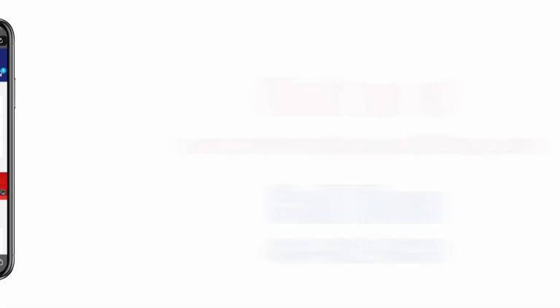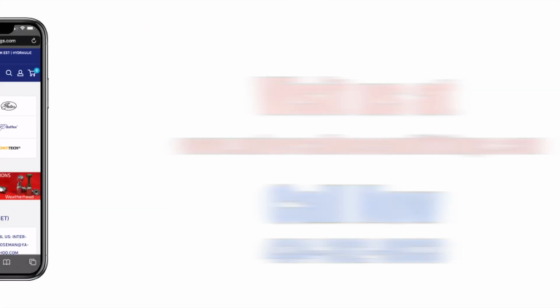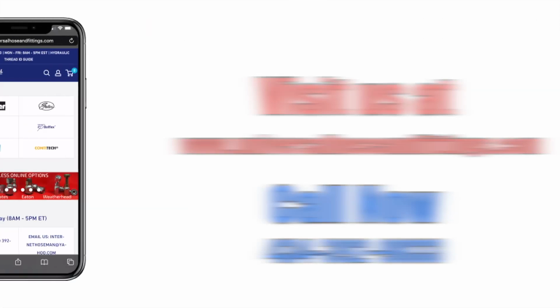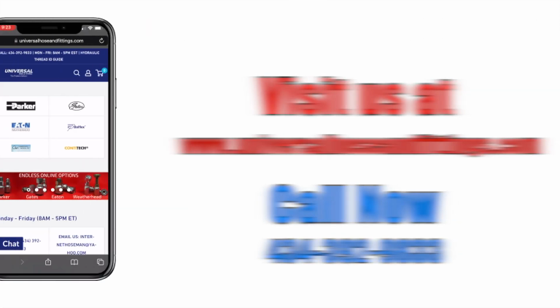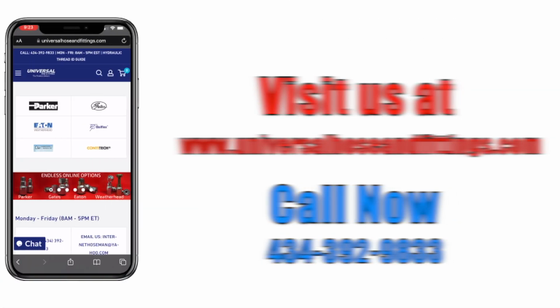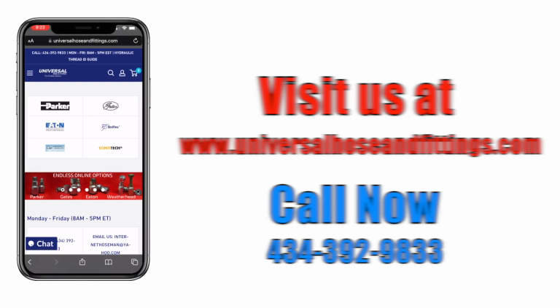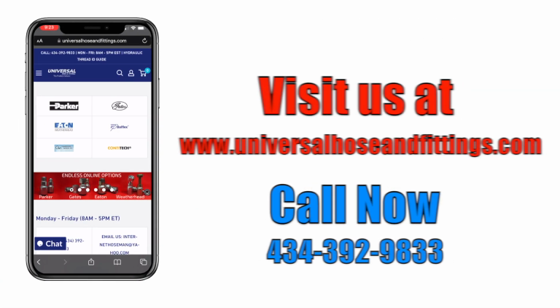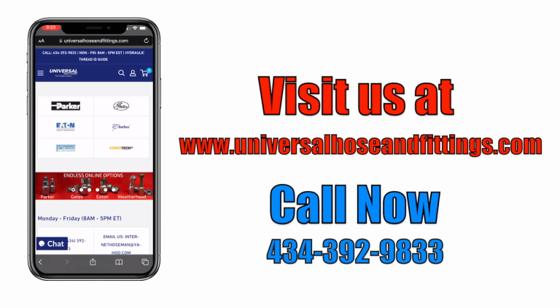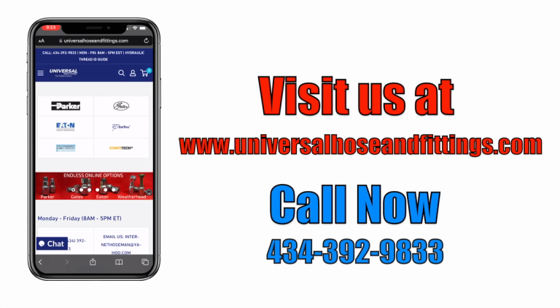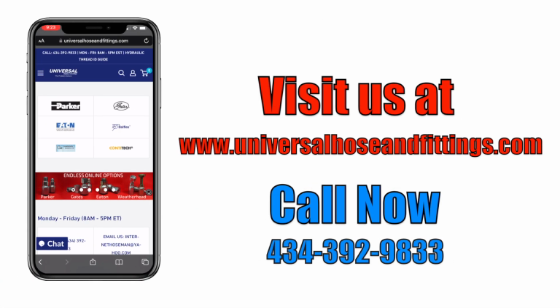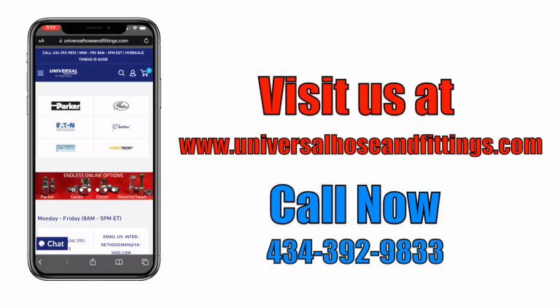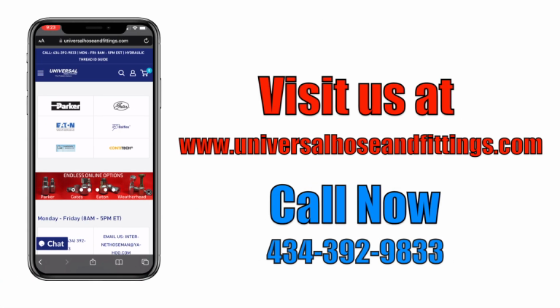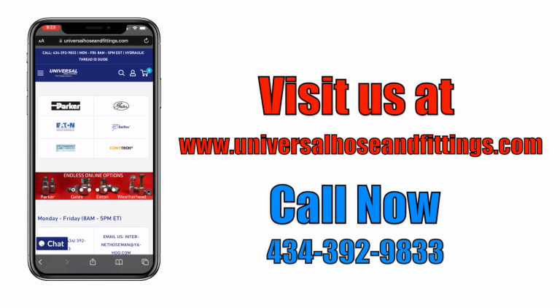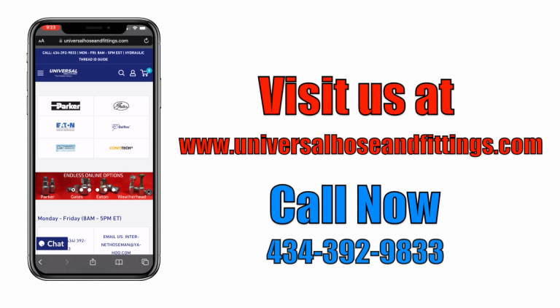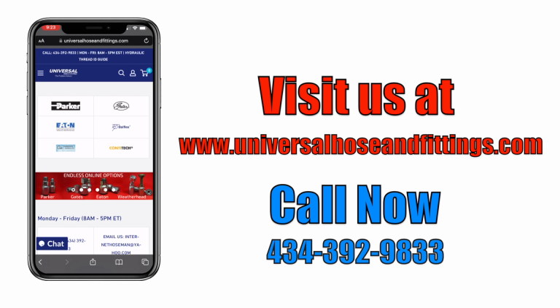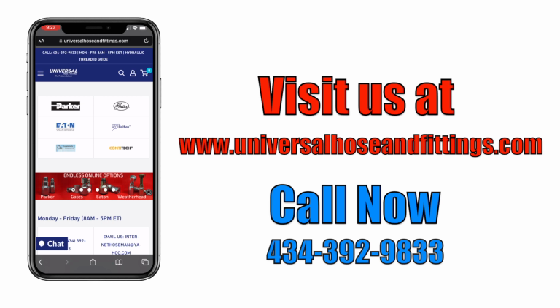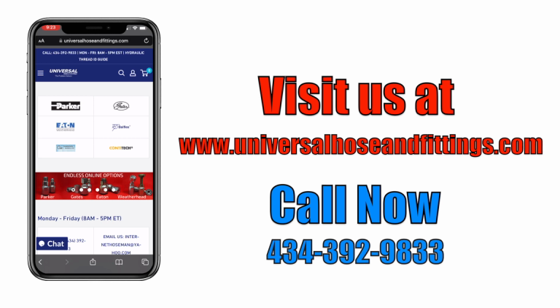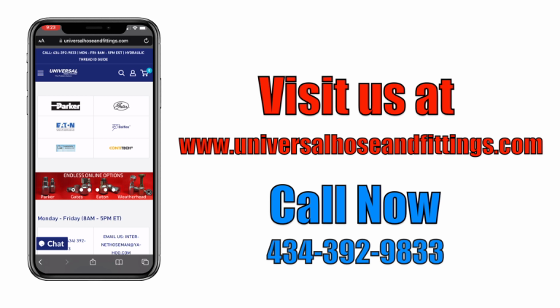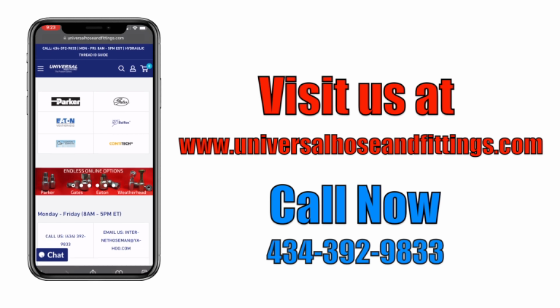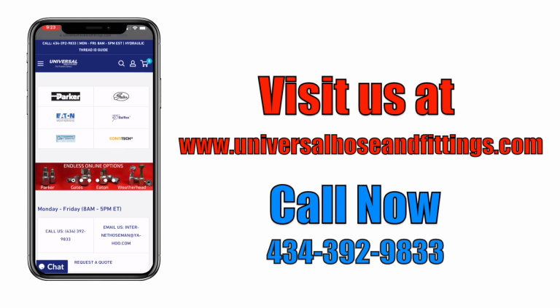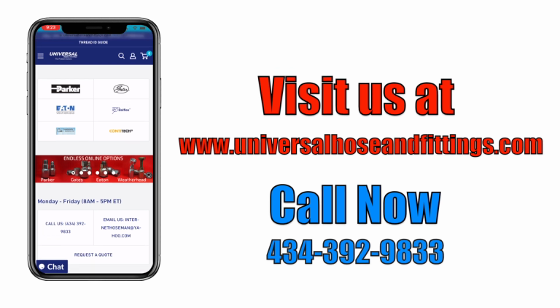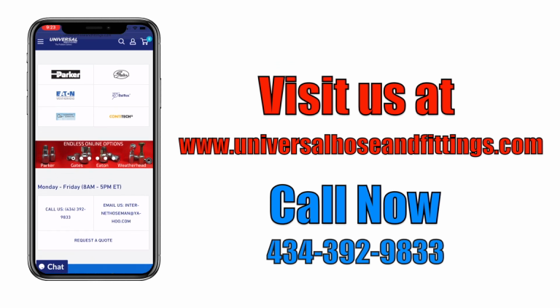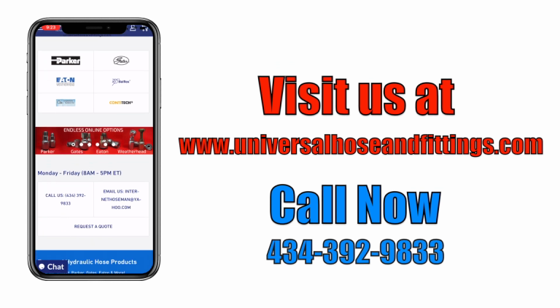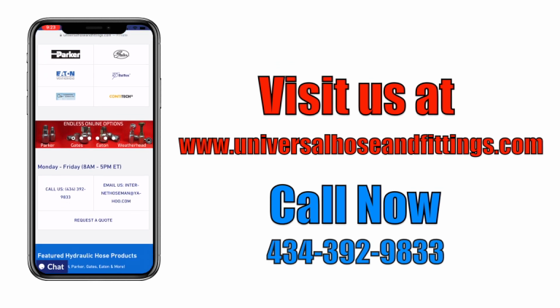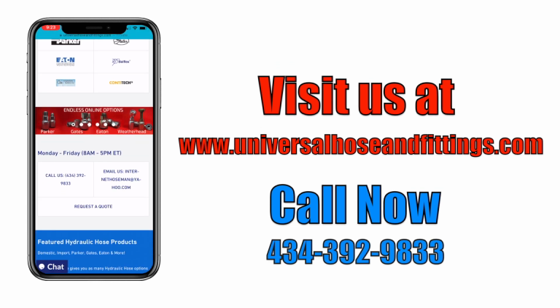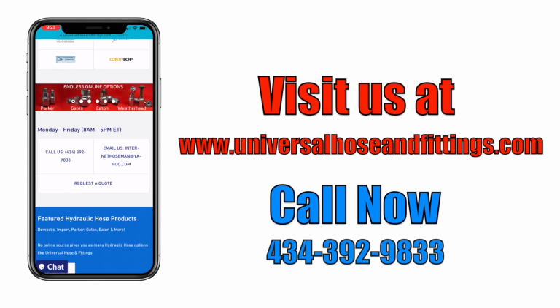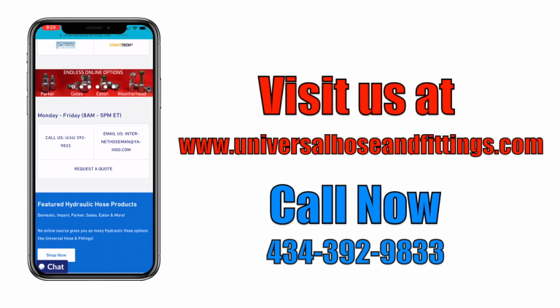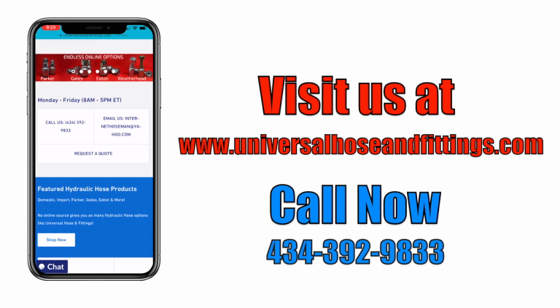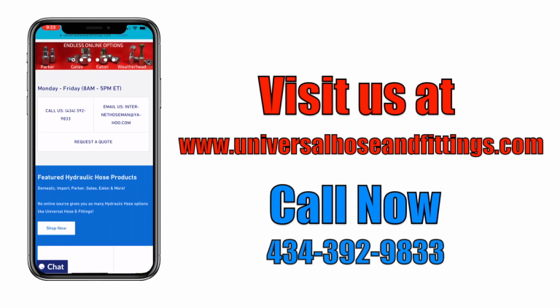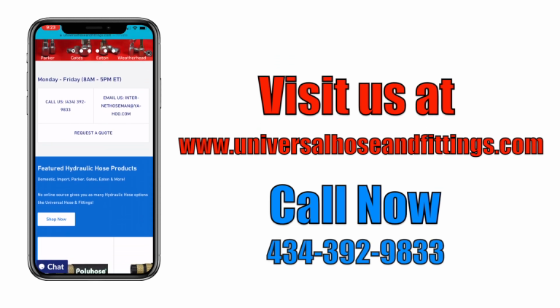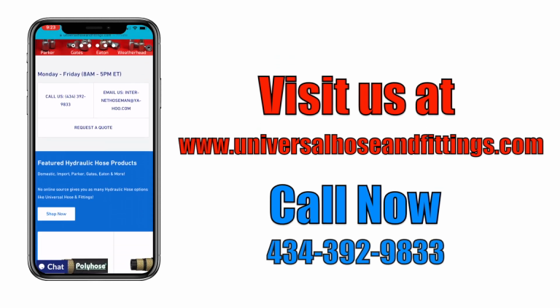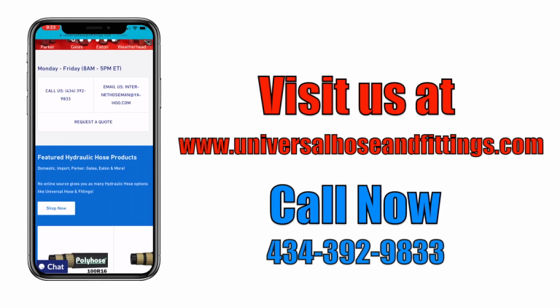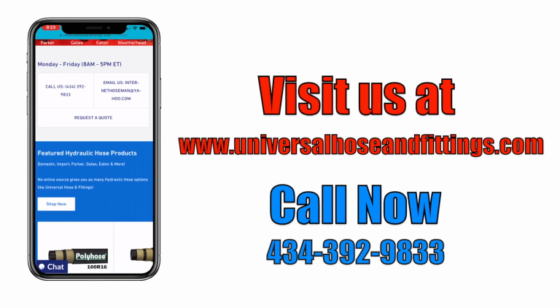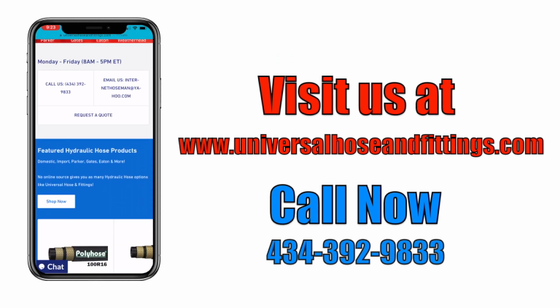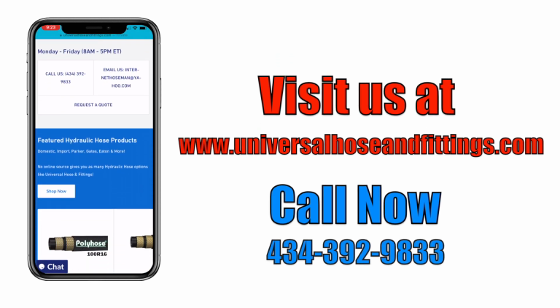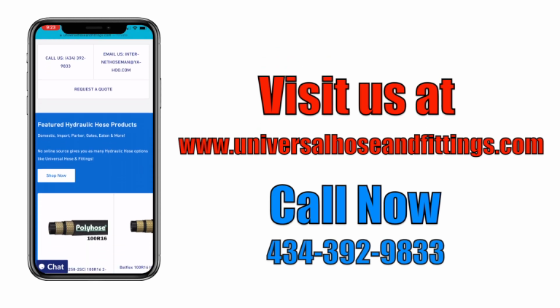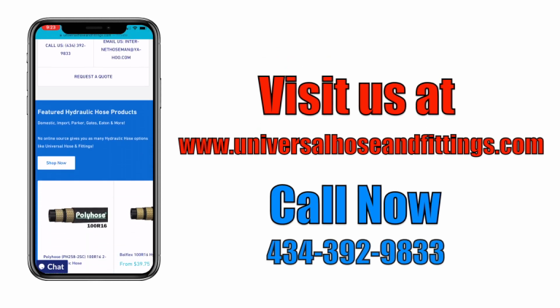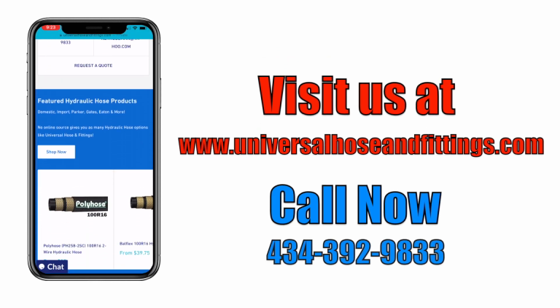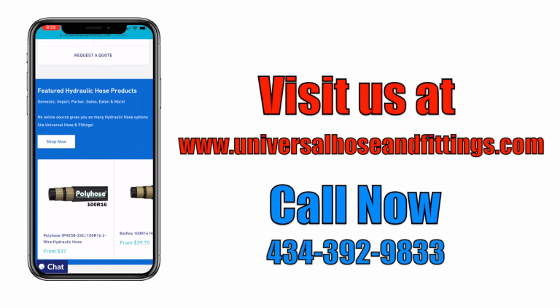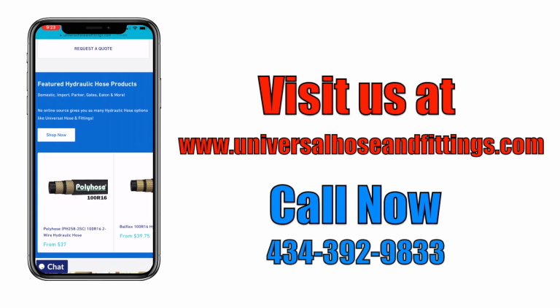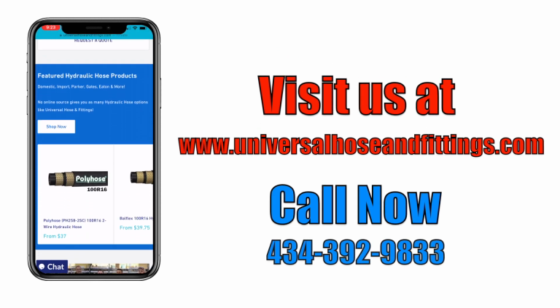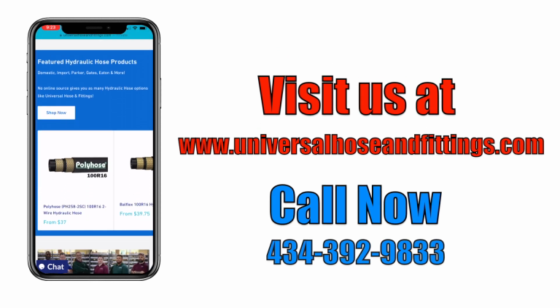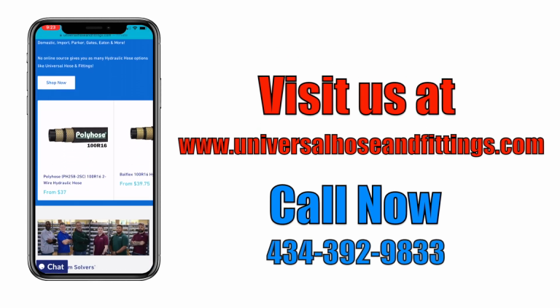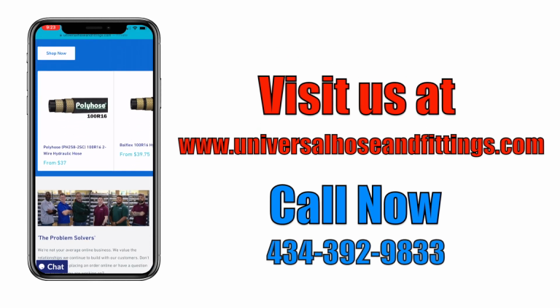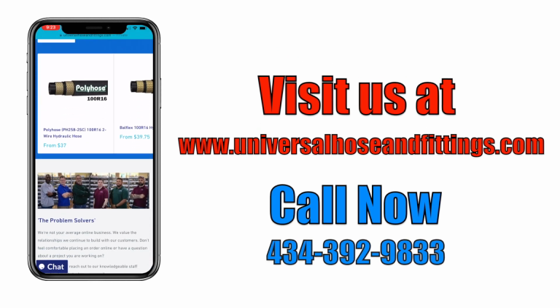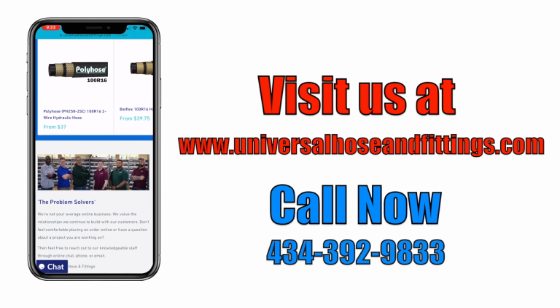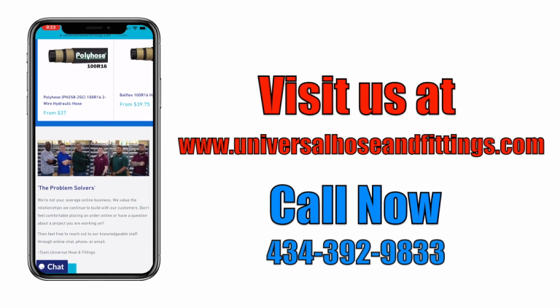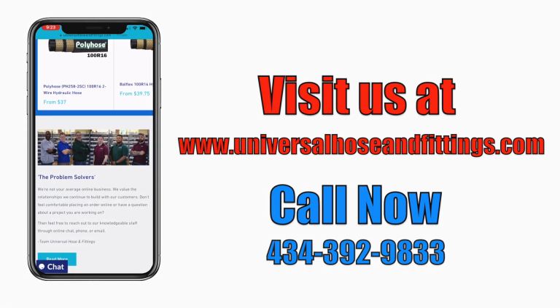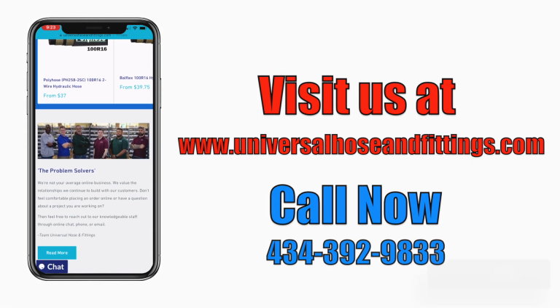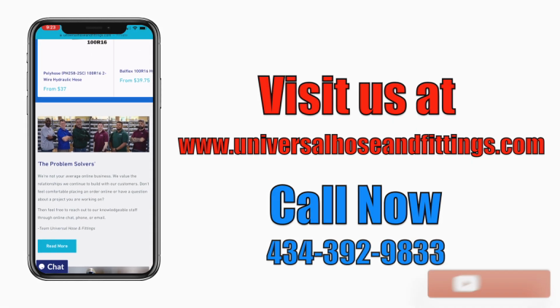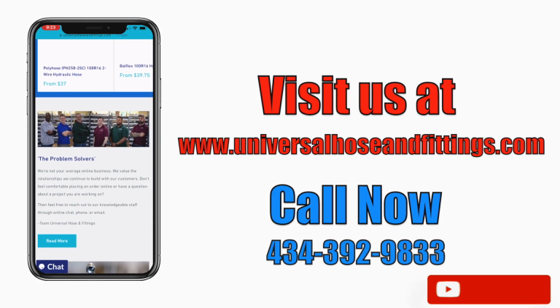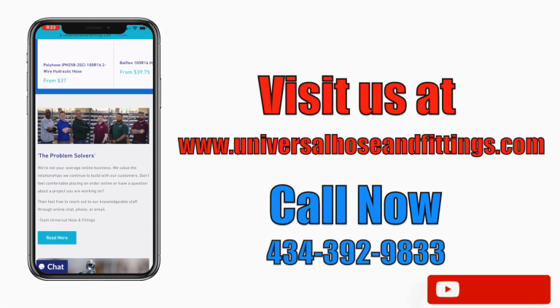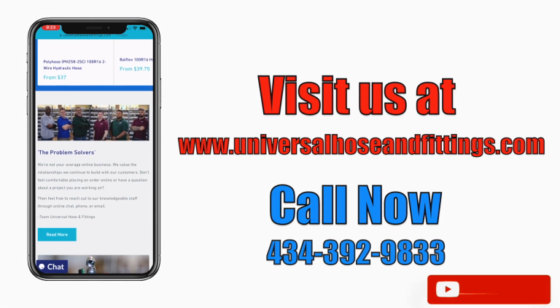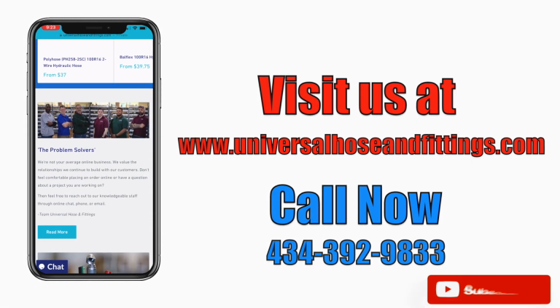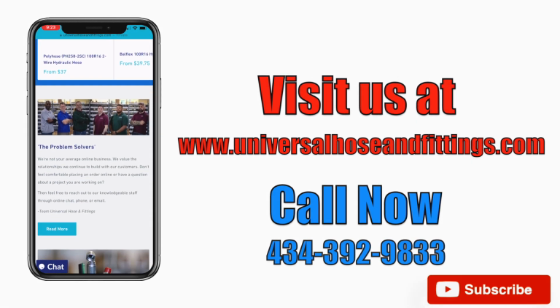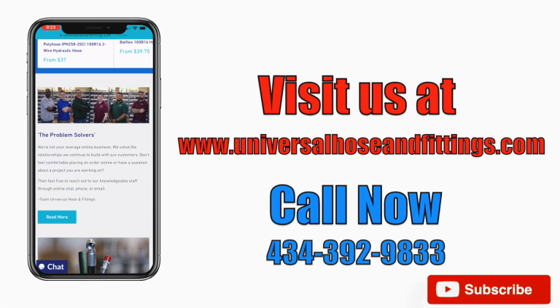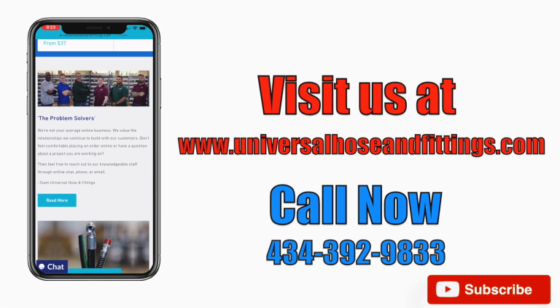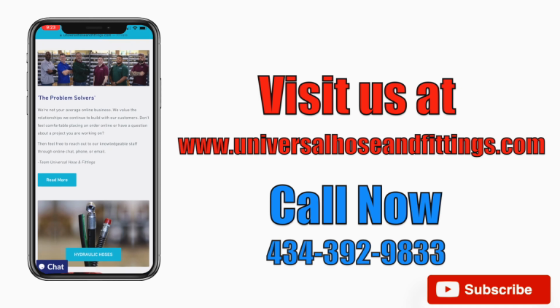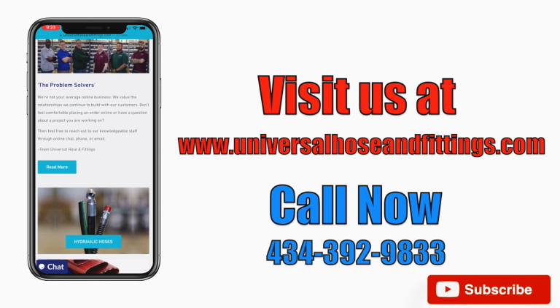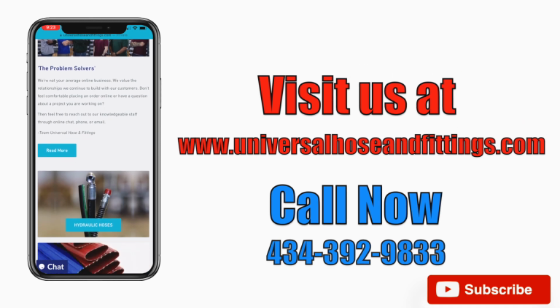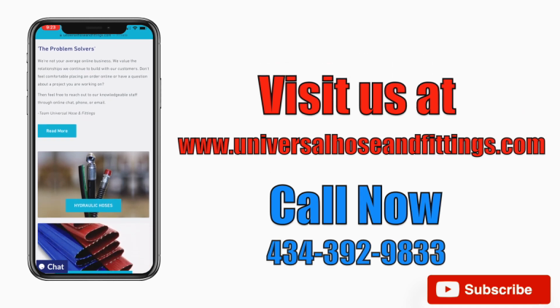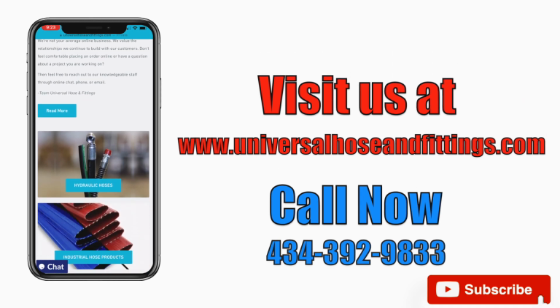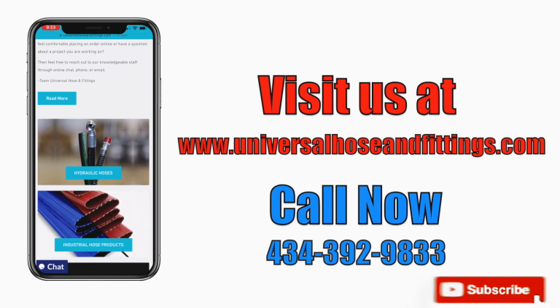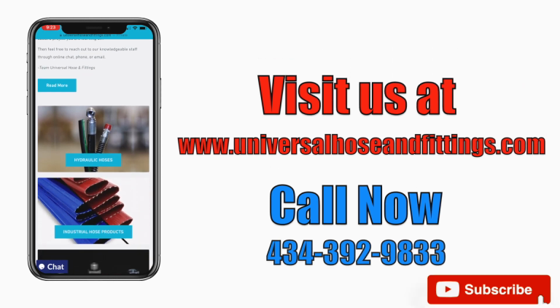If you'd like to shop with us, visit our website at www.universalhosesandfittings.com. Like and subscribe to see more videos from us.